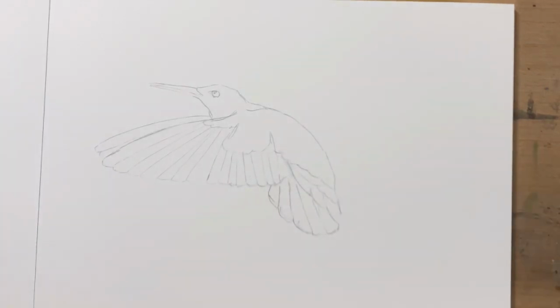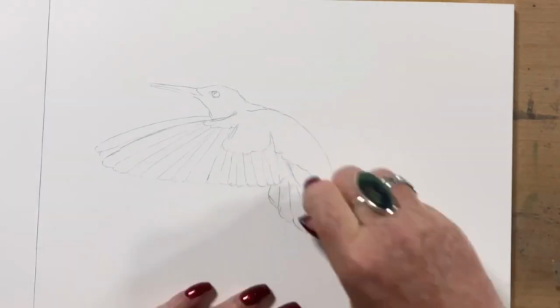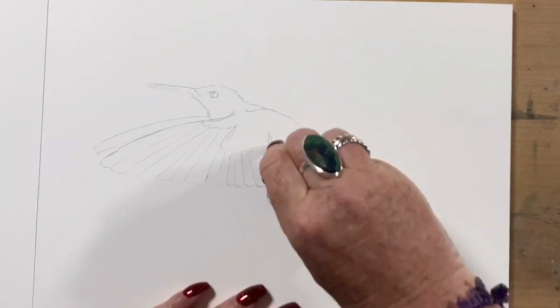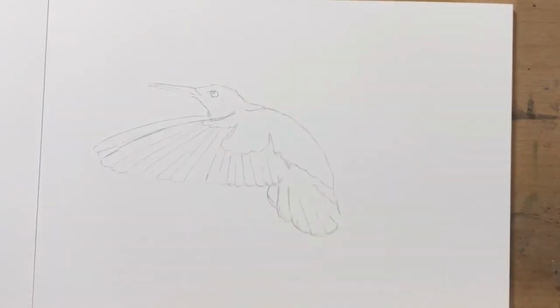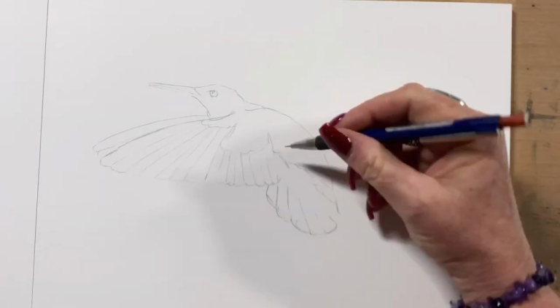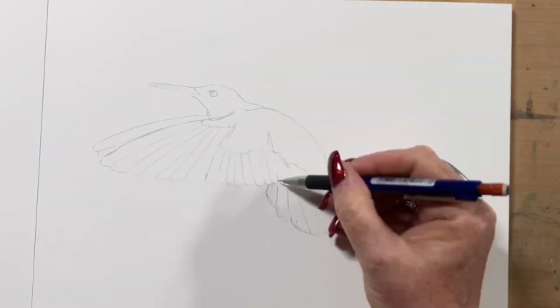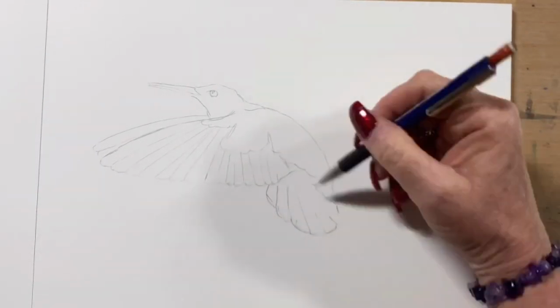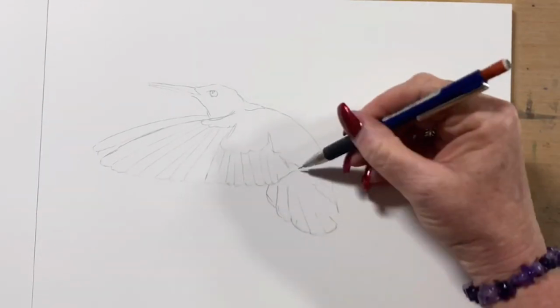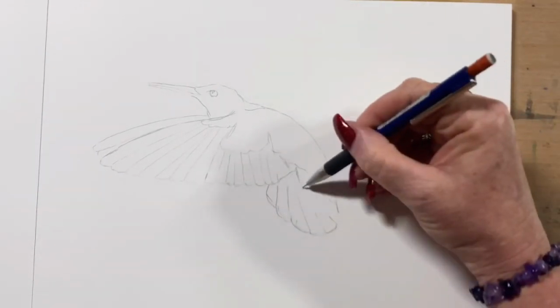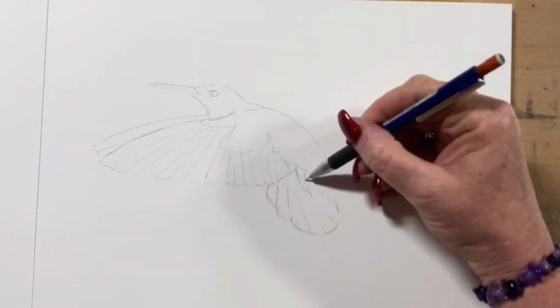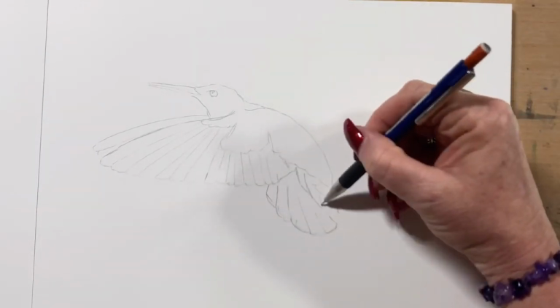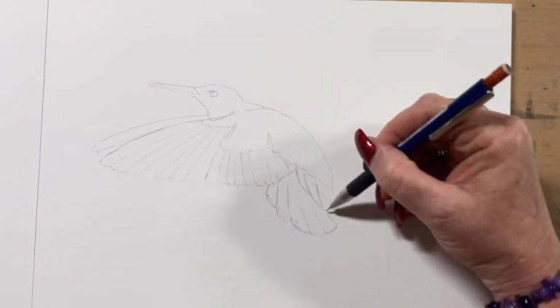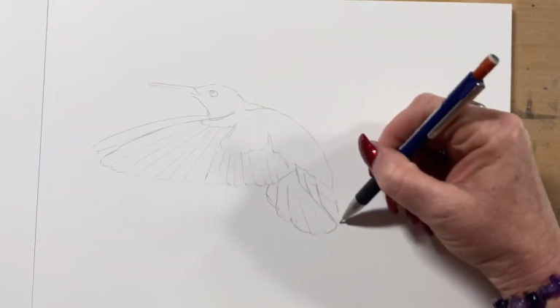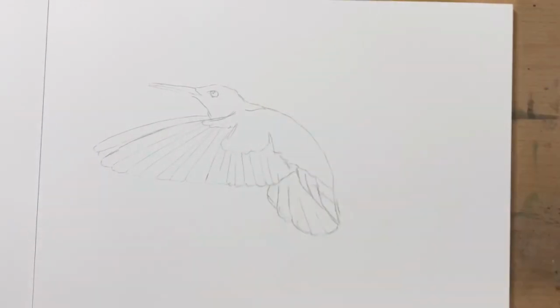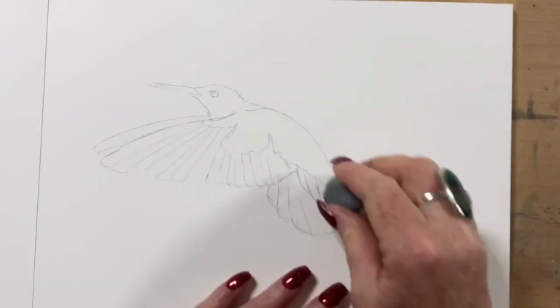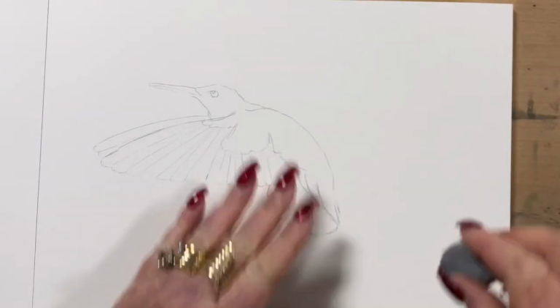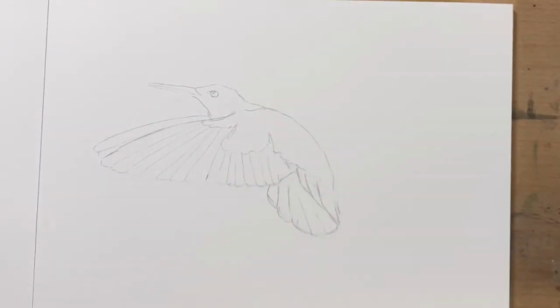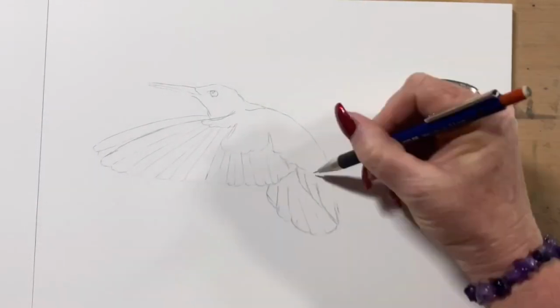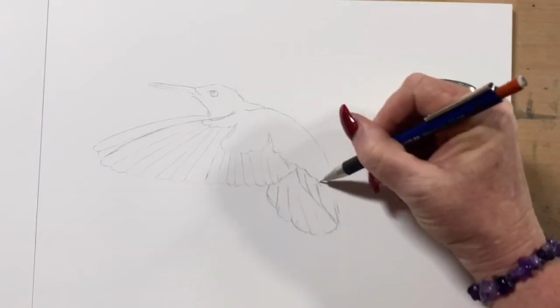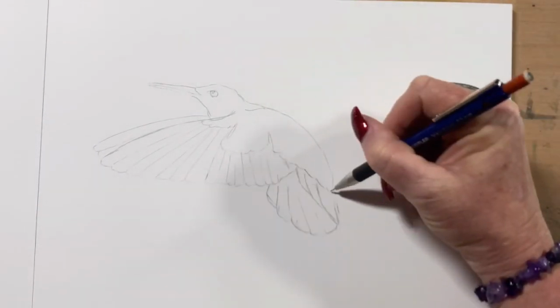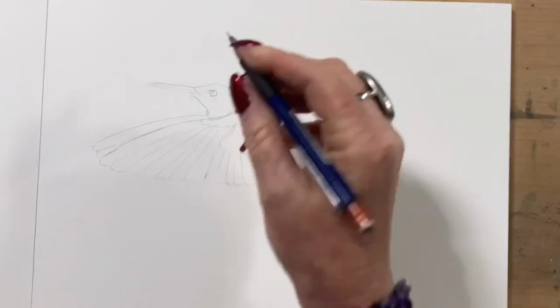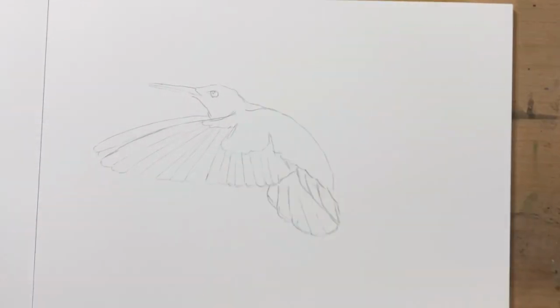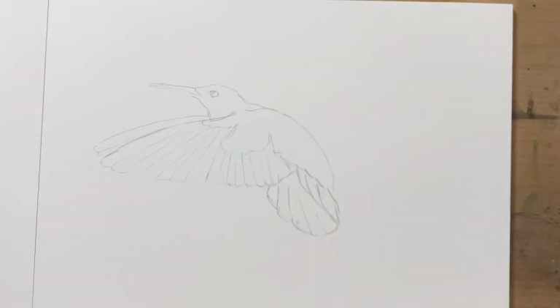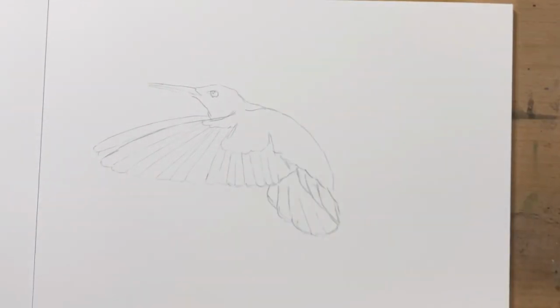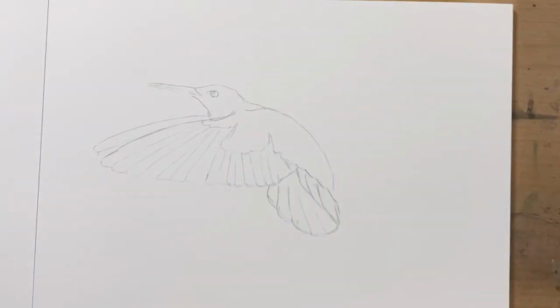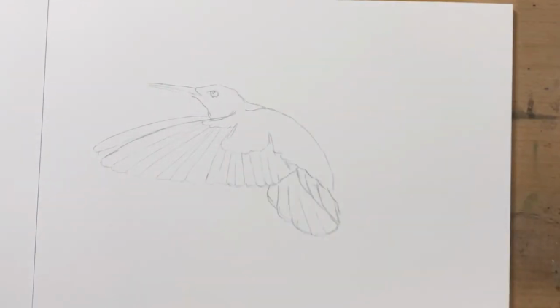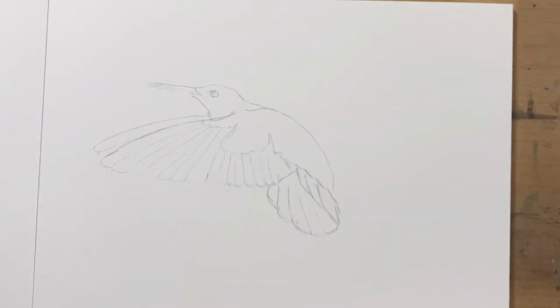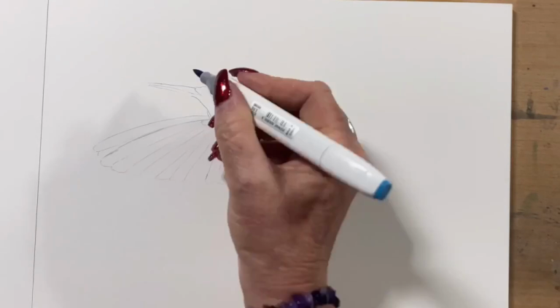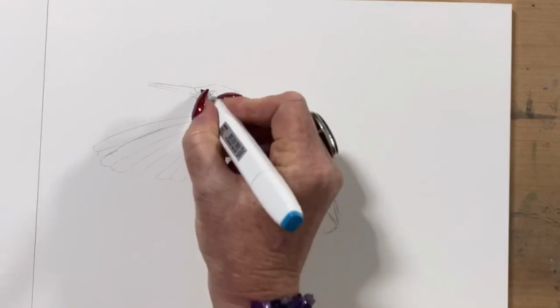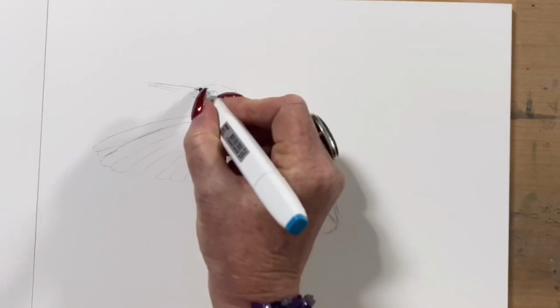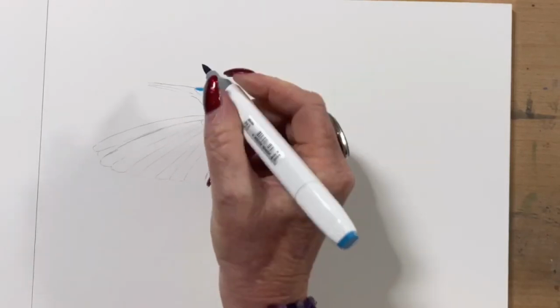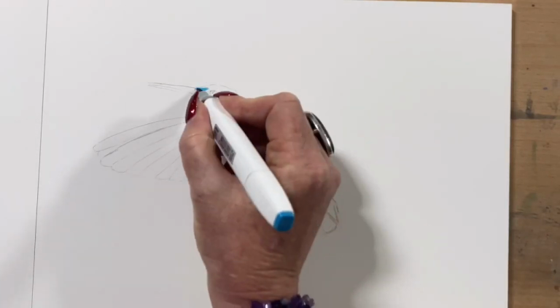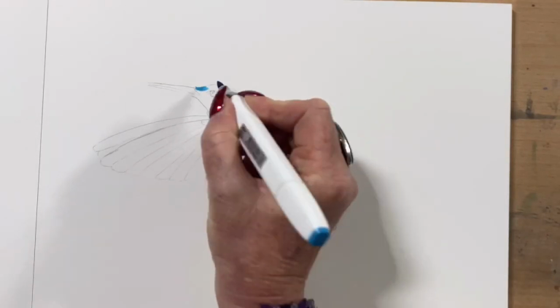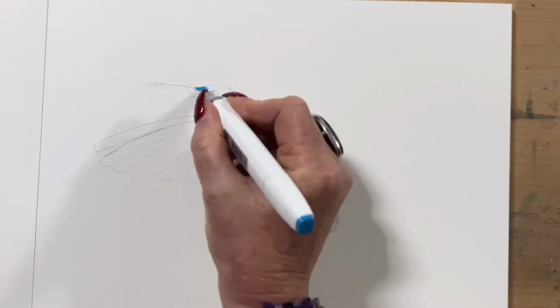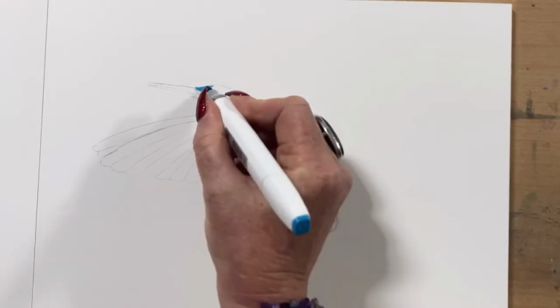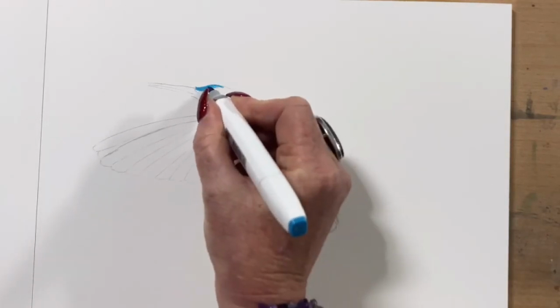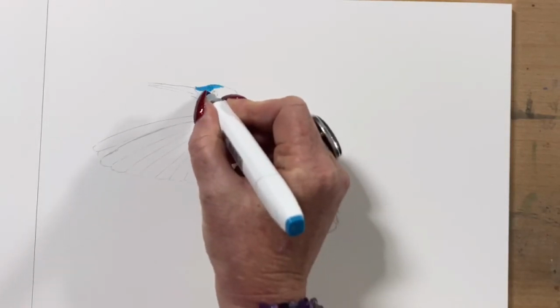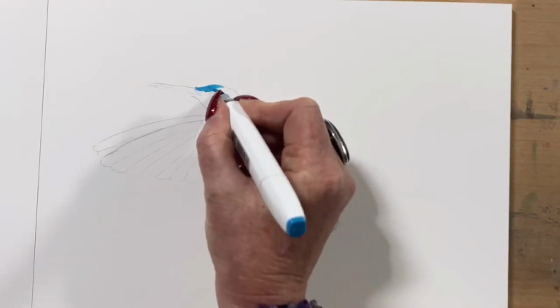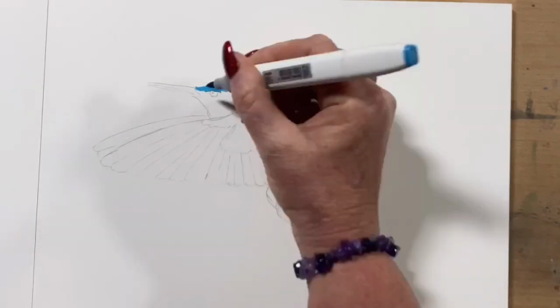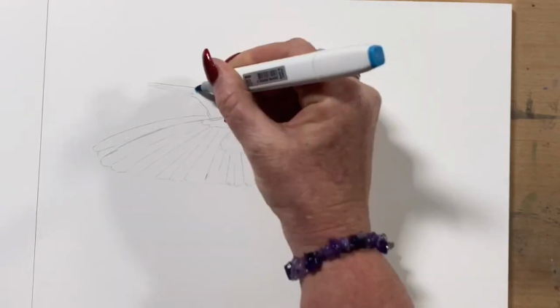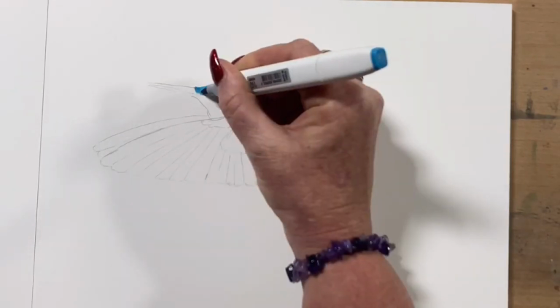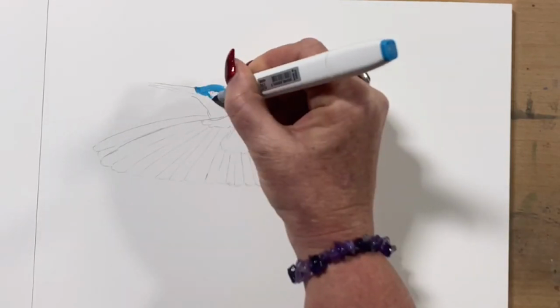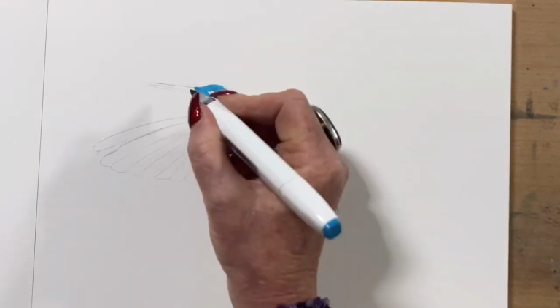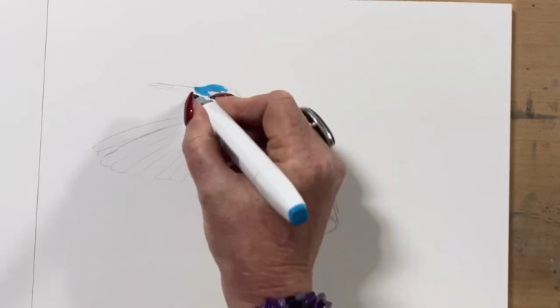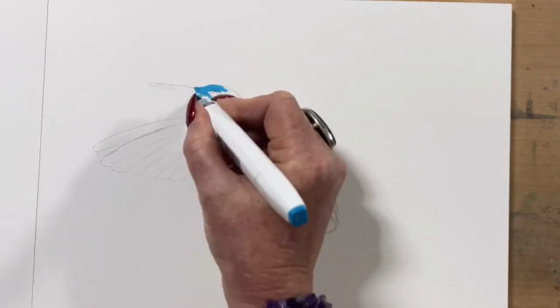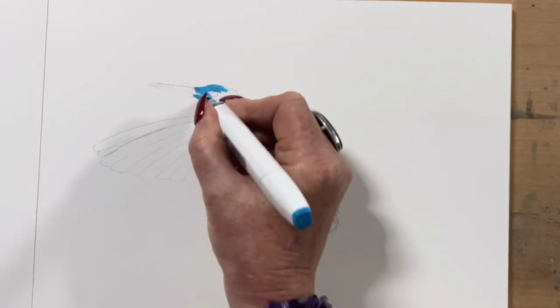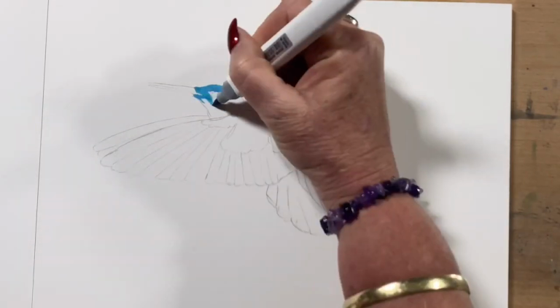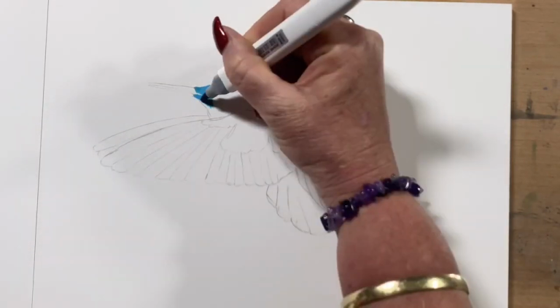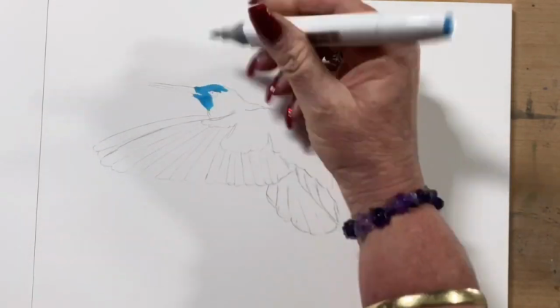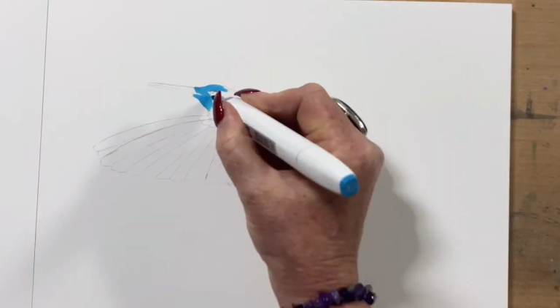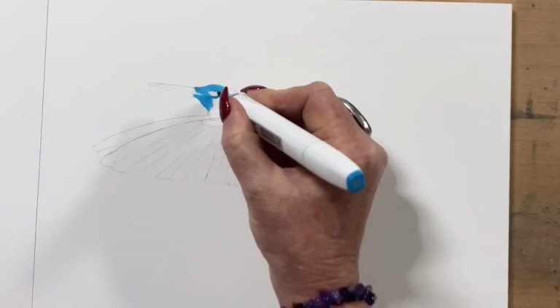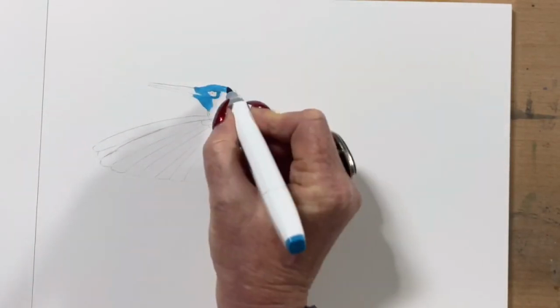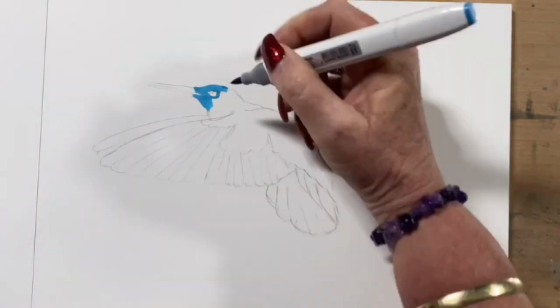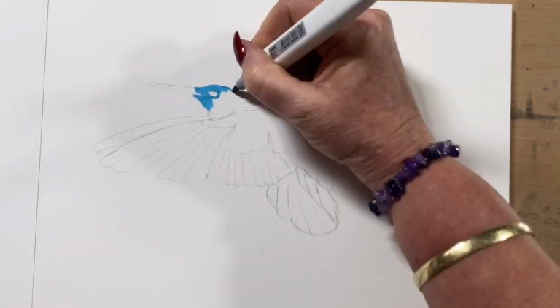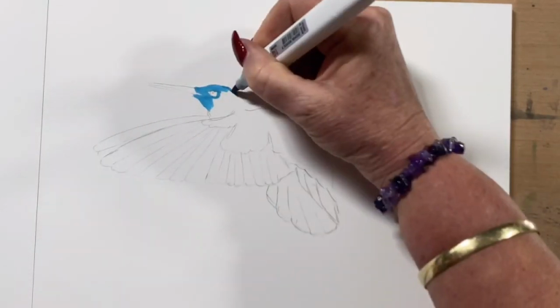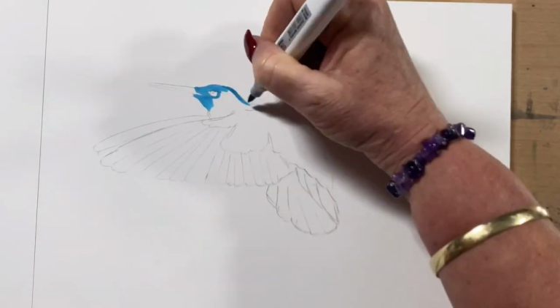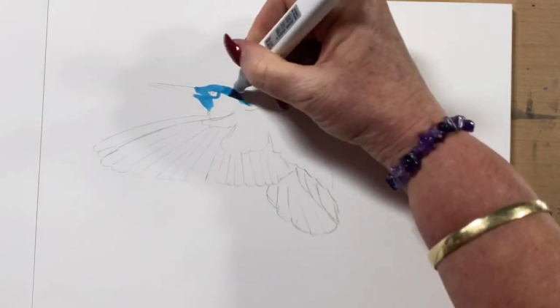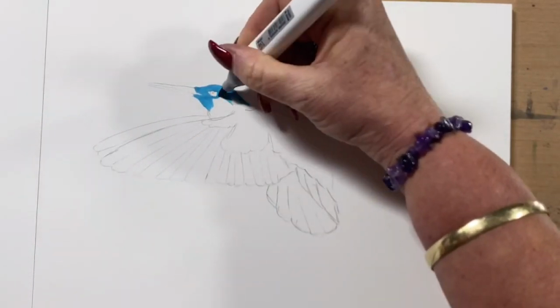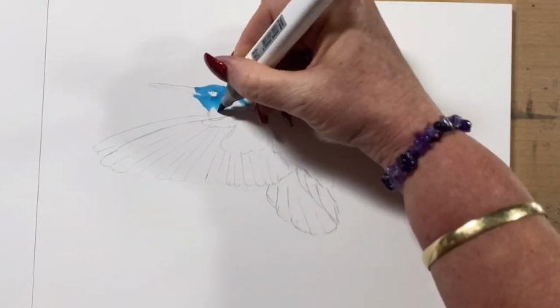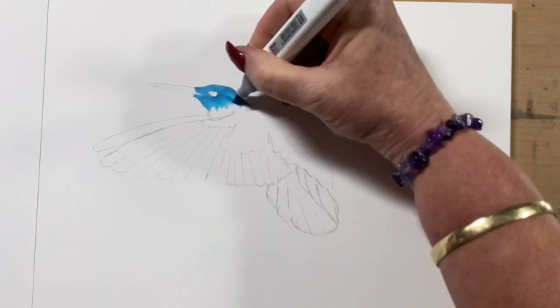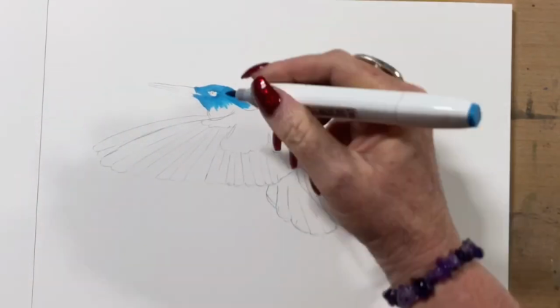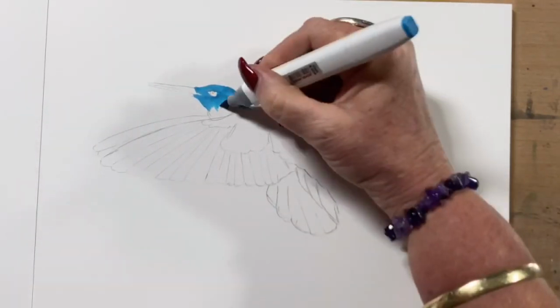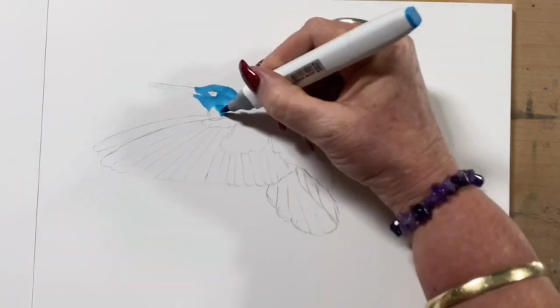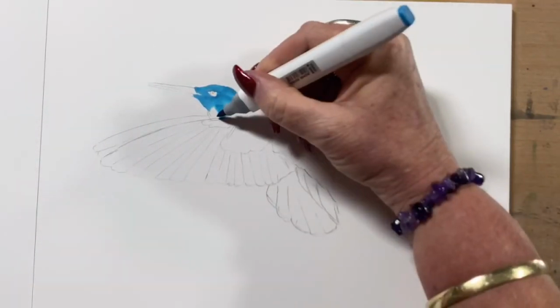So I've just drawn an outline of this little hummingbird. I got this picture off Unsplash, which is a free picture site.